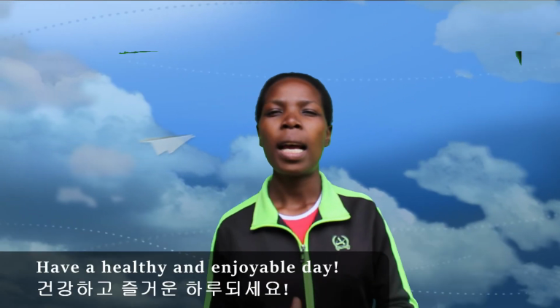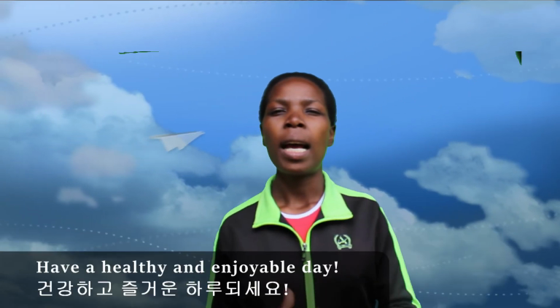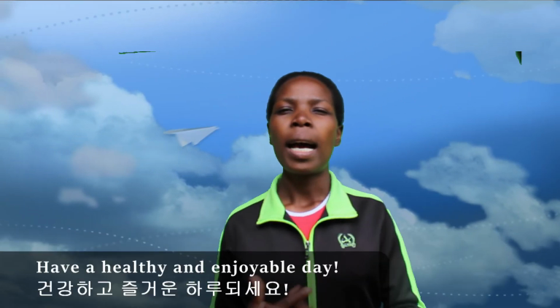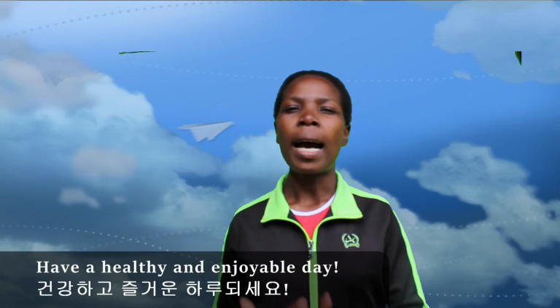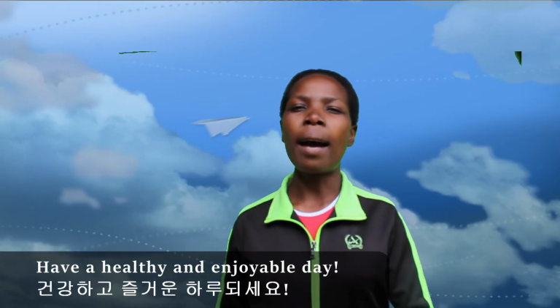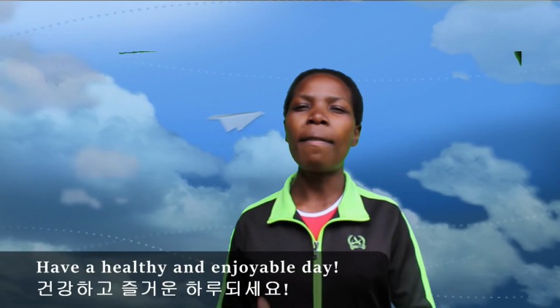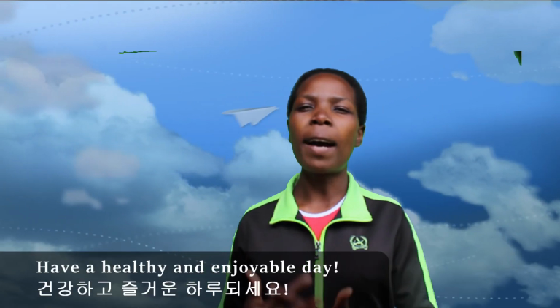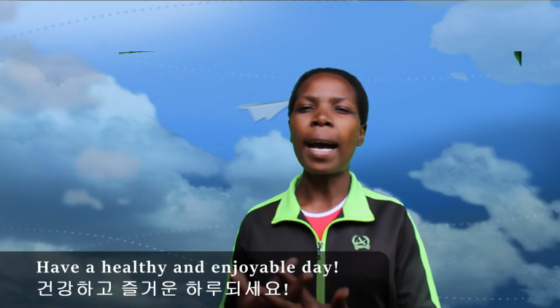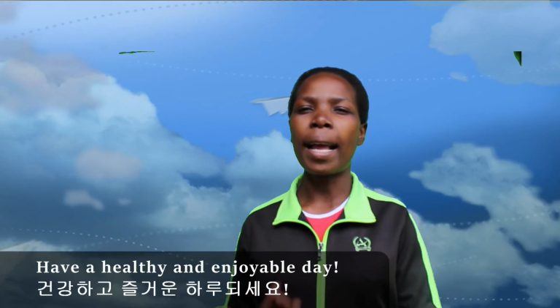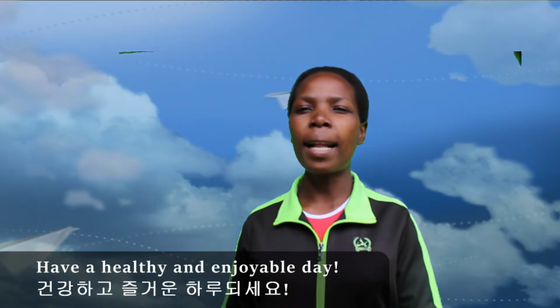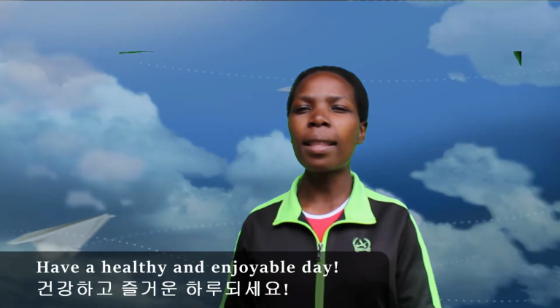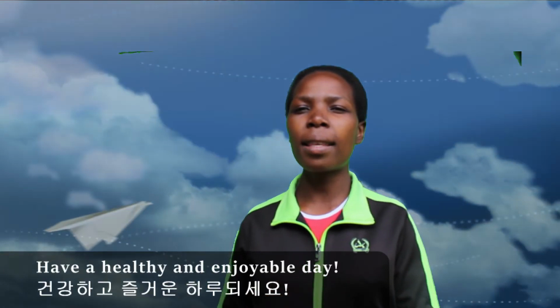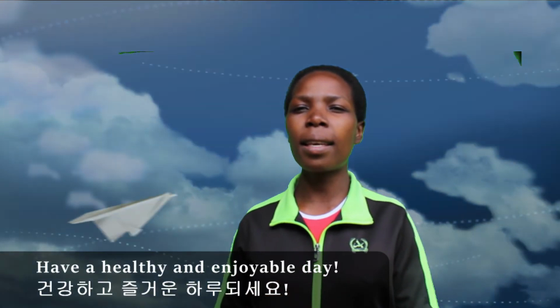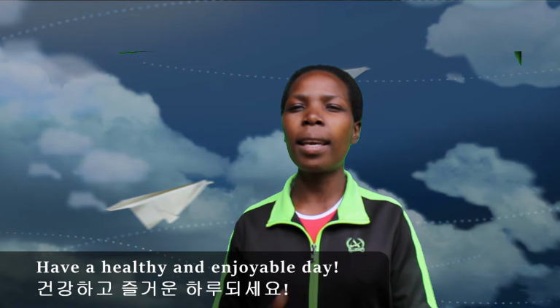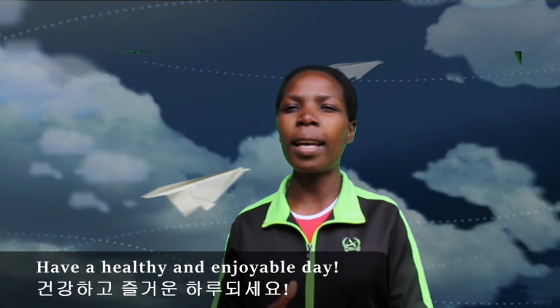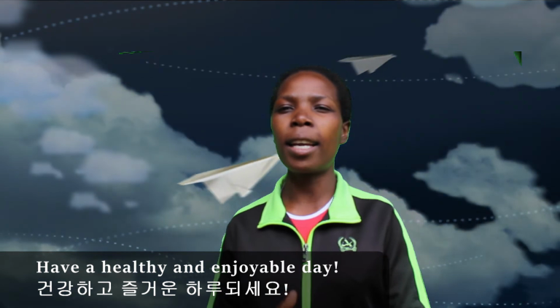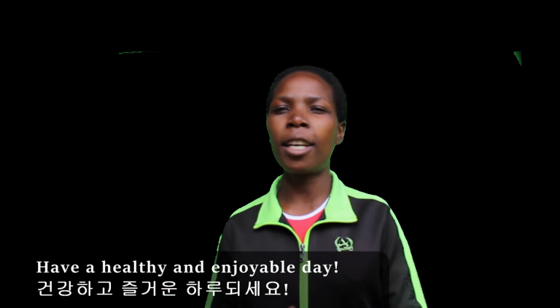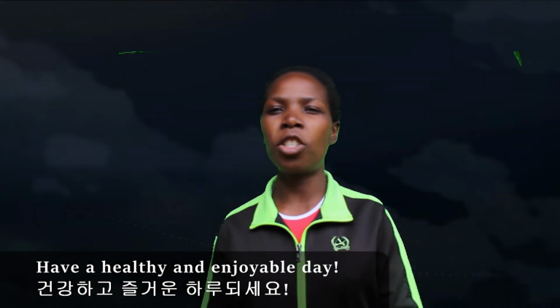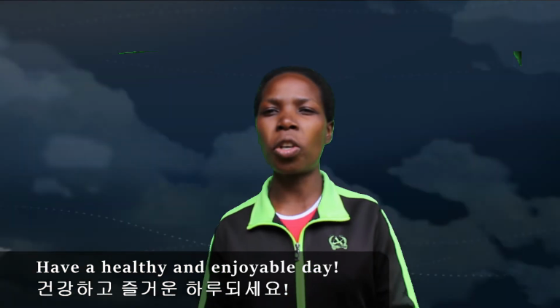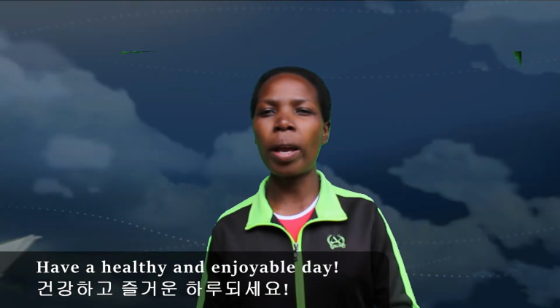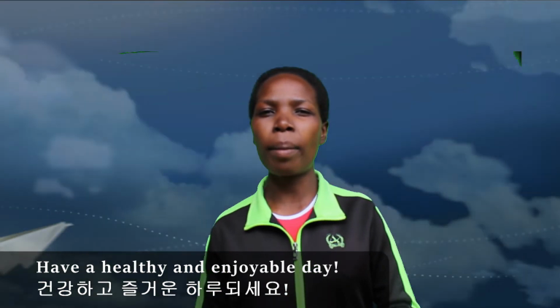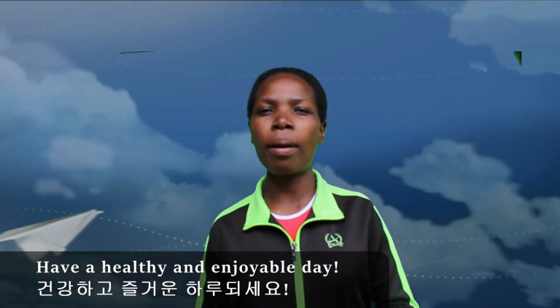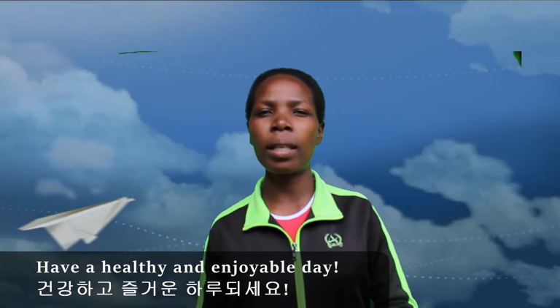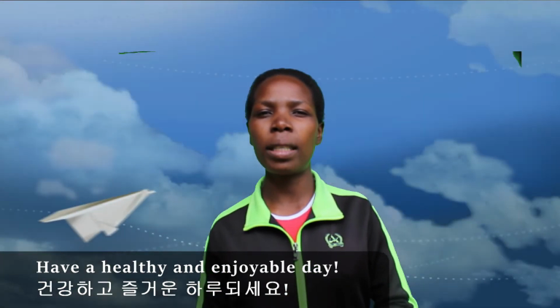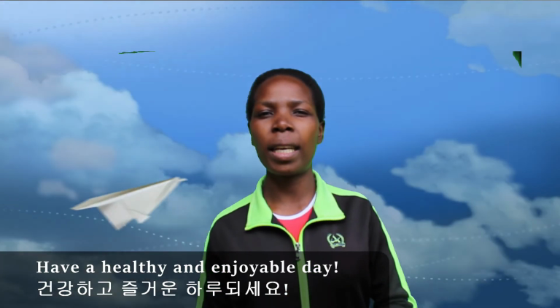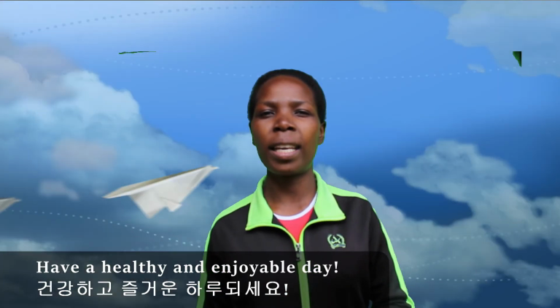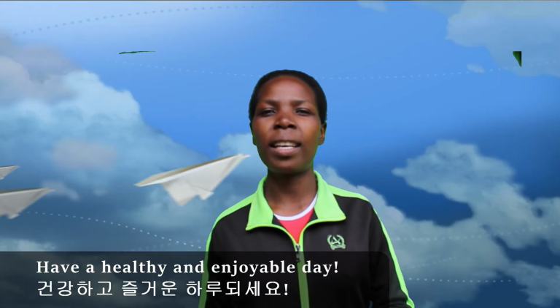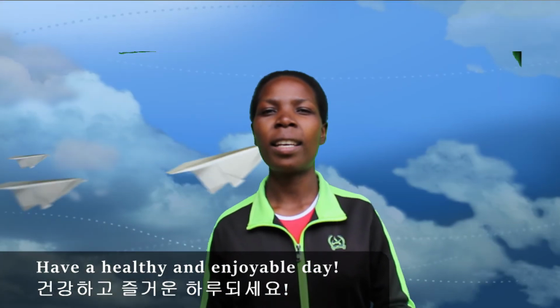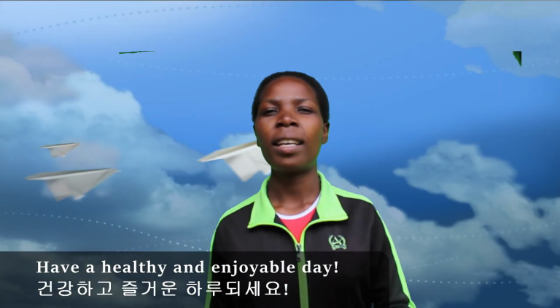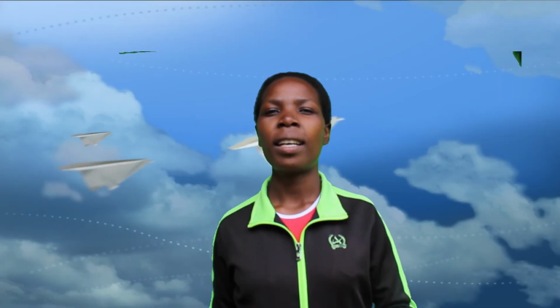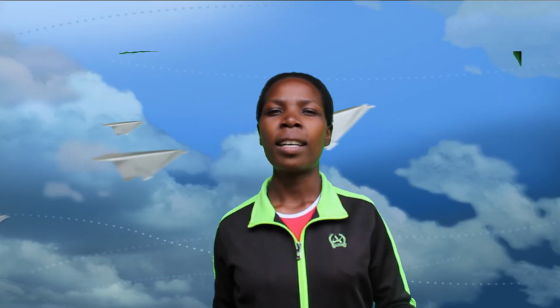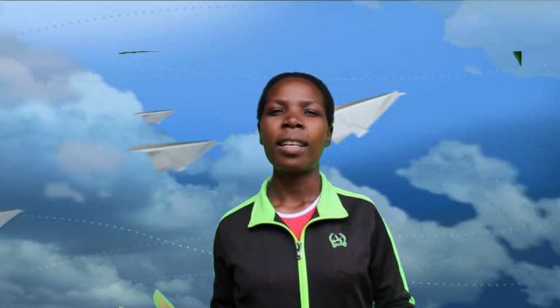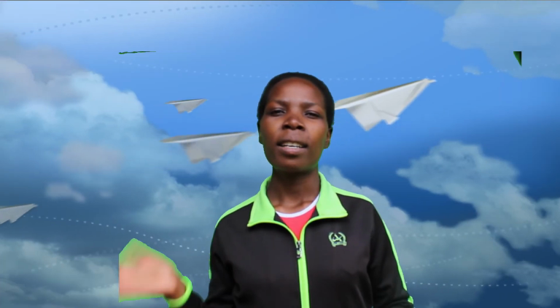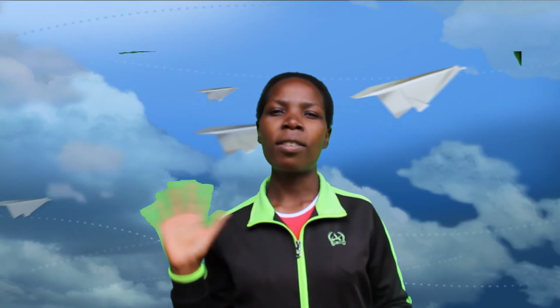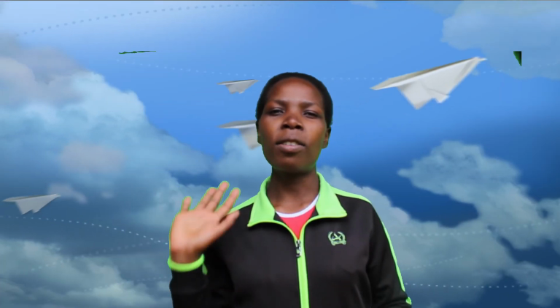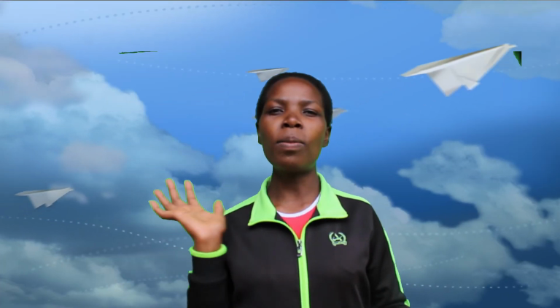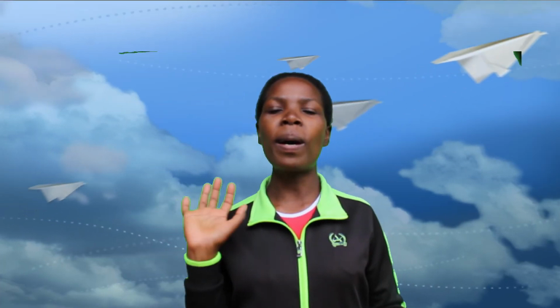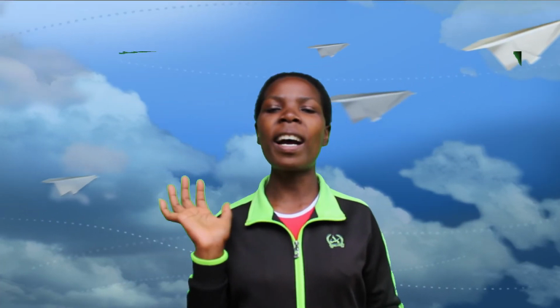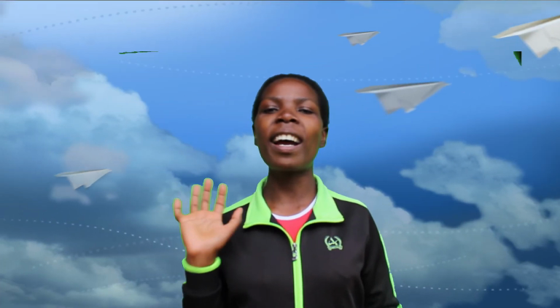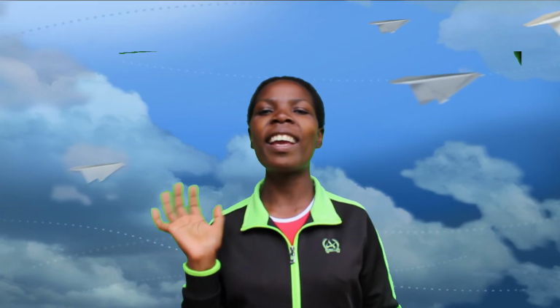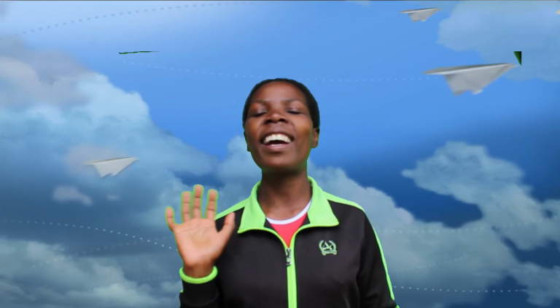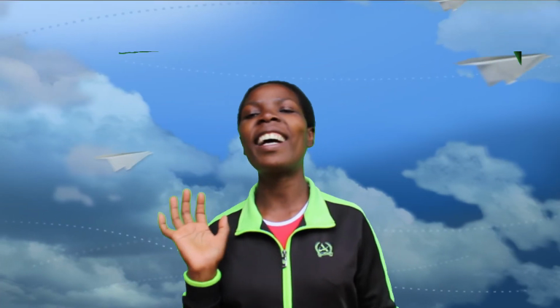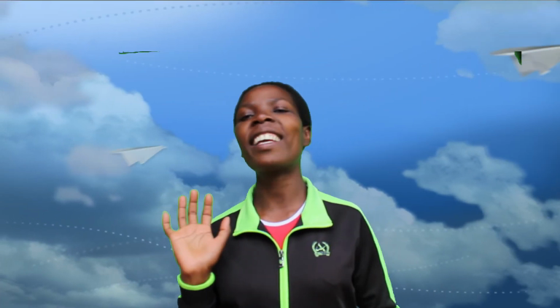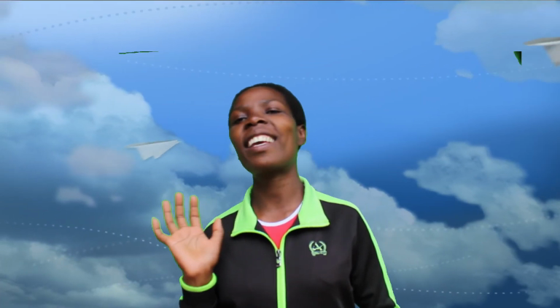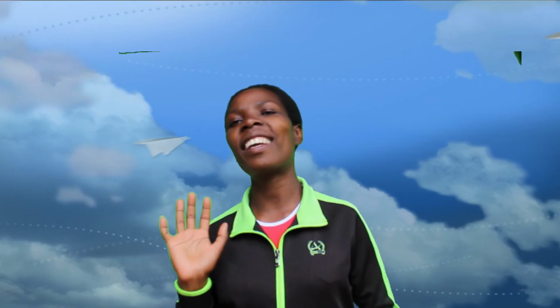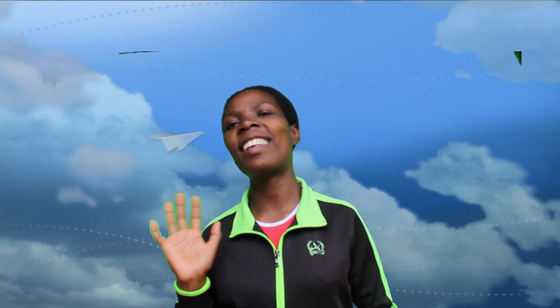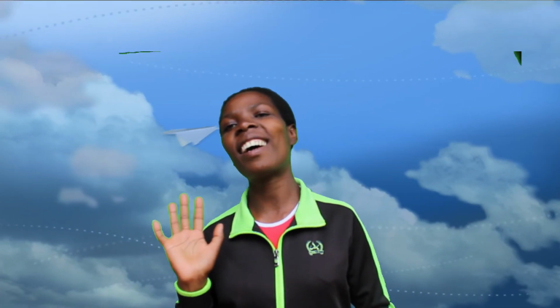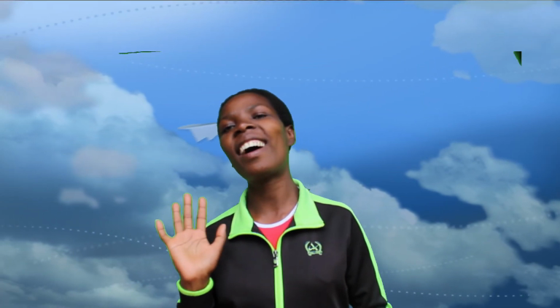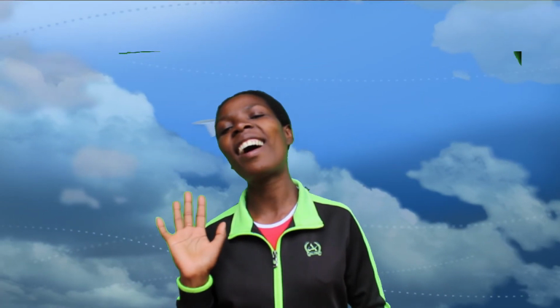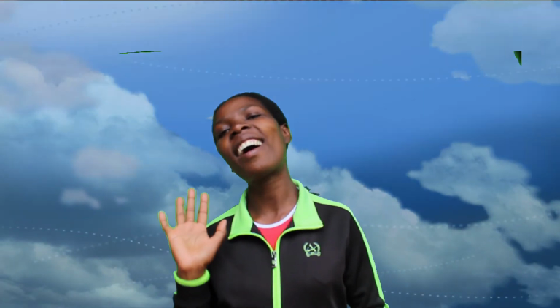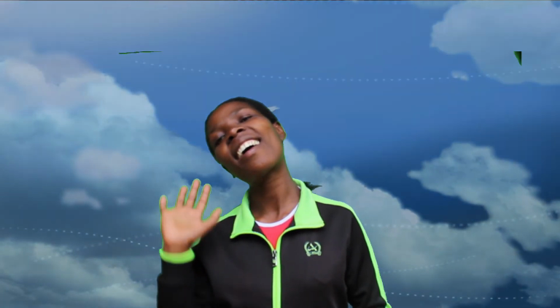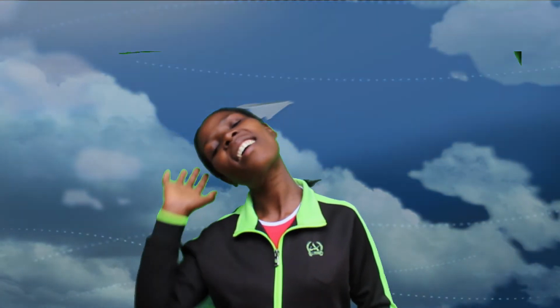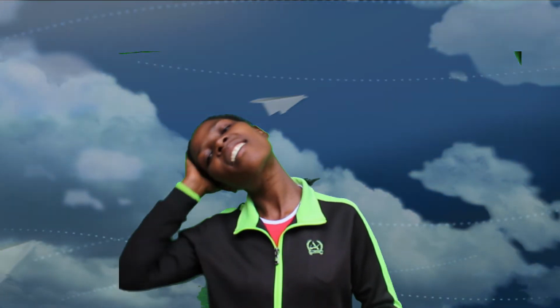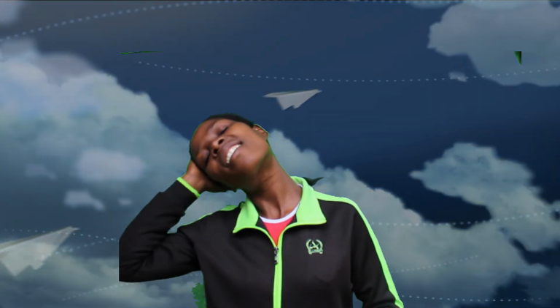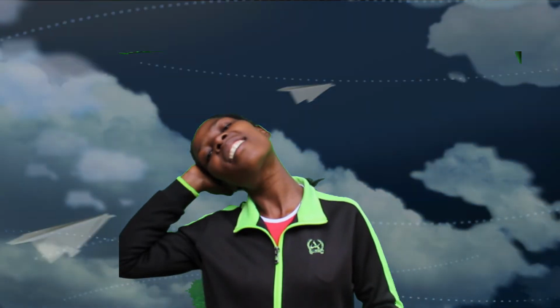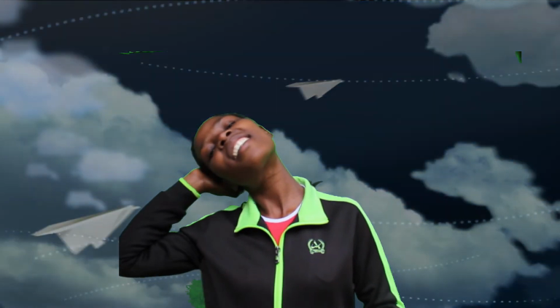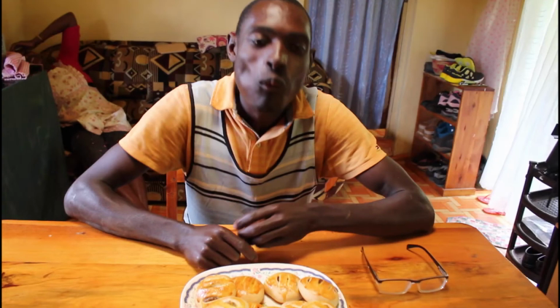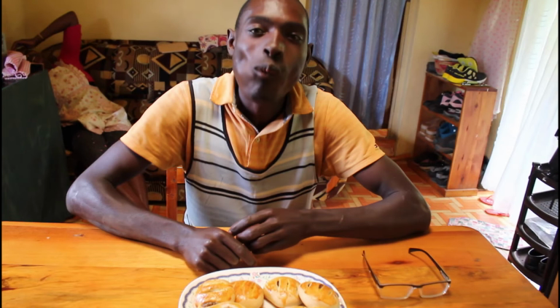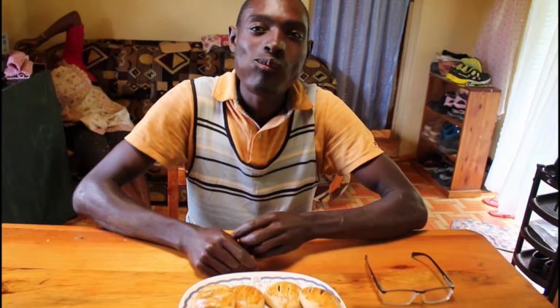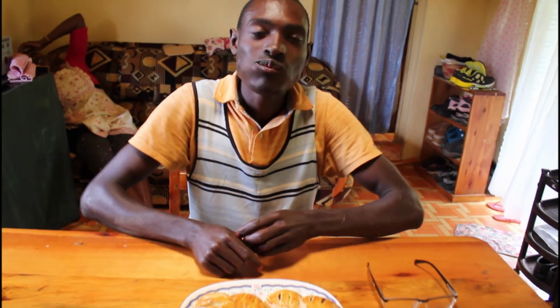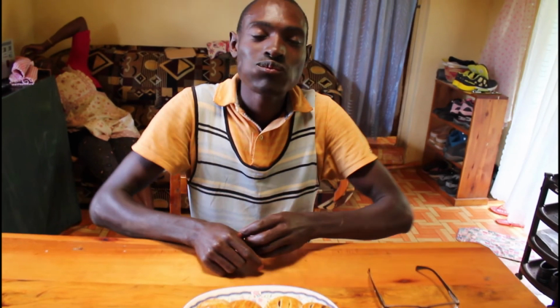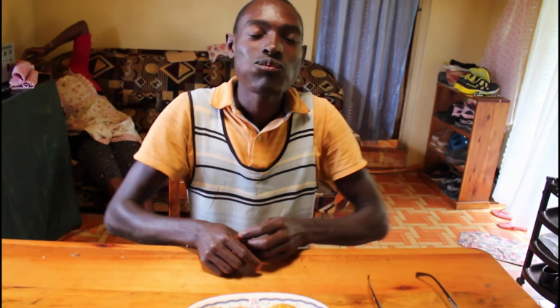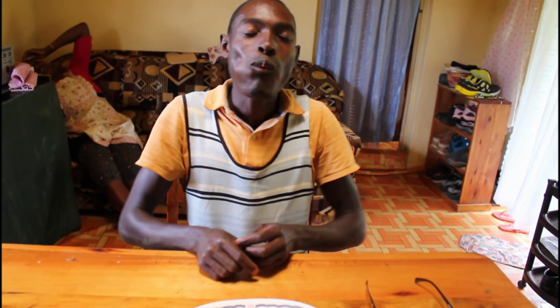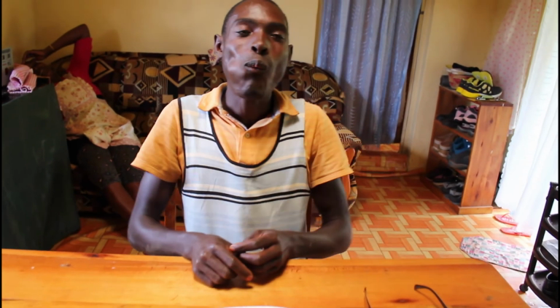Have a healthy and enjoyable day. Goodbye, Hi Kenya. Bye bye.